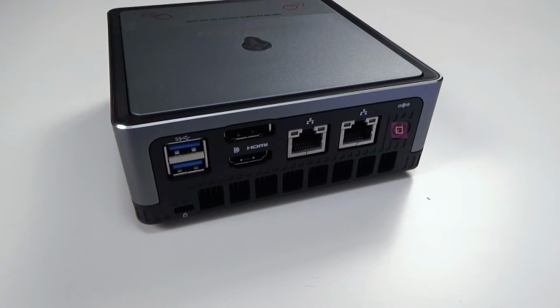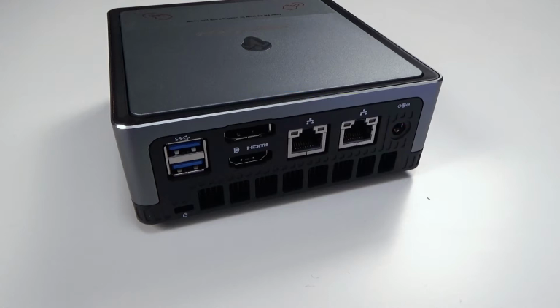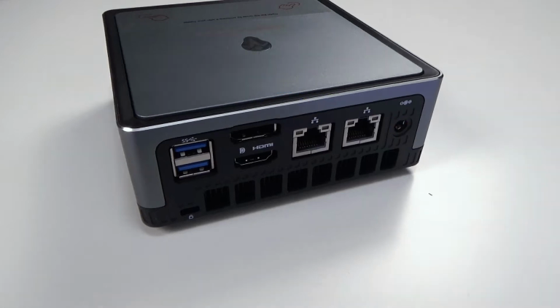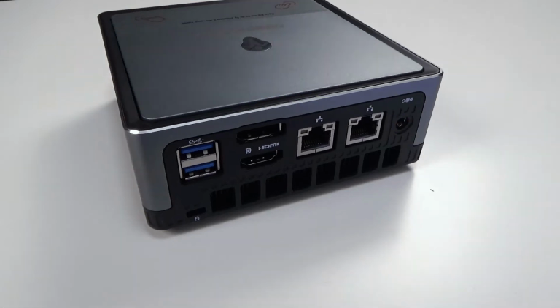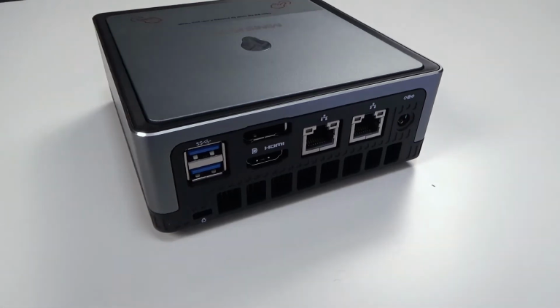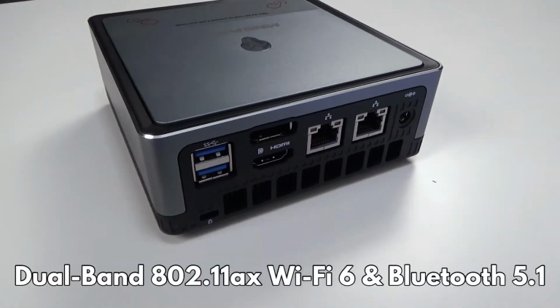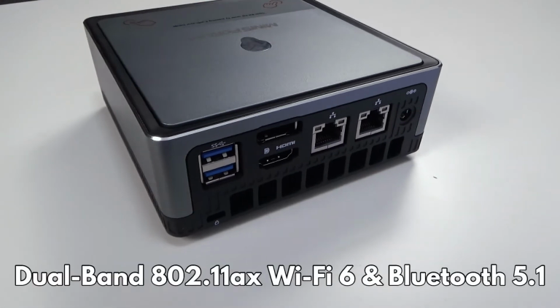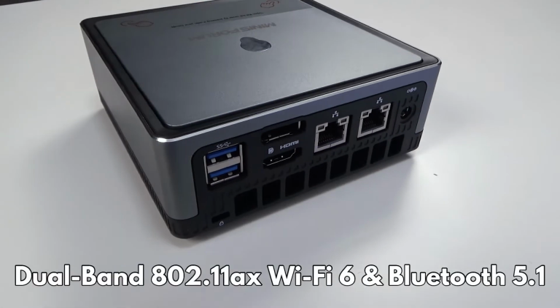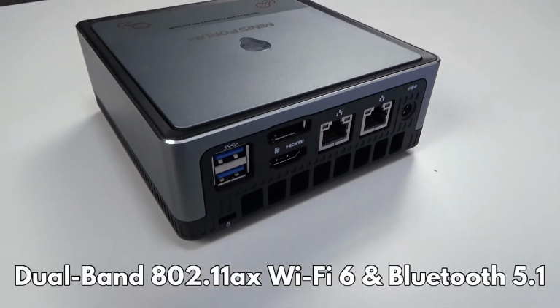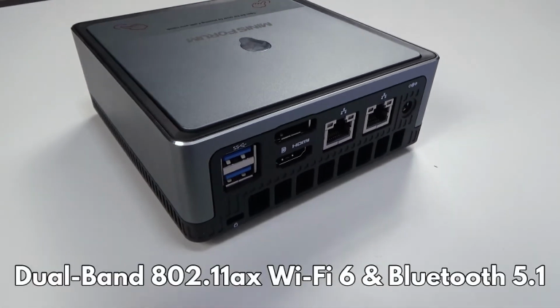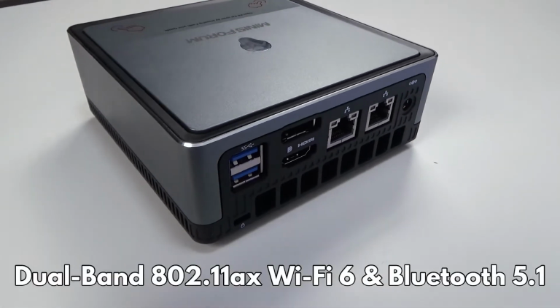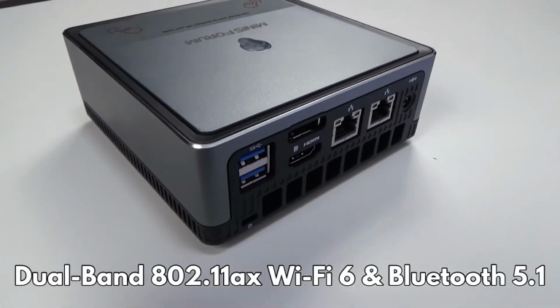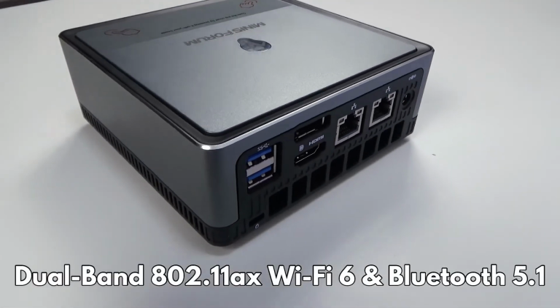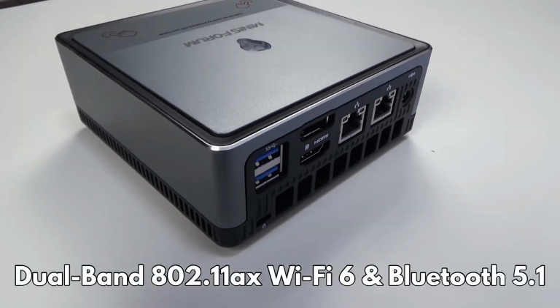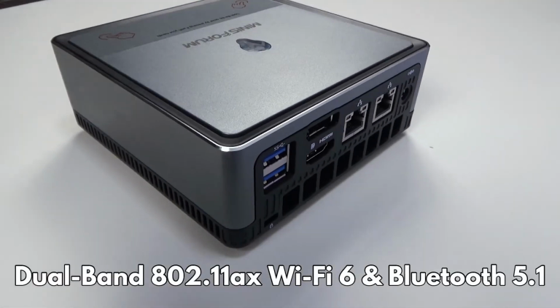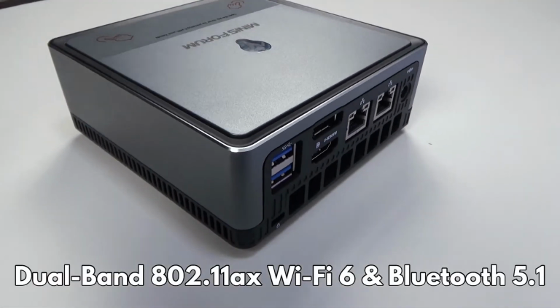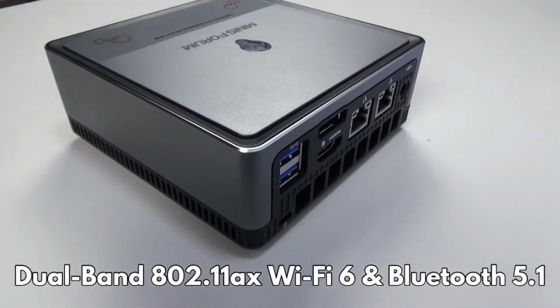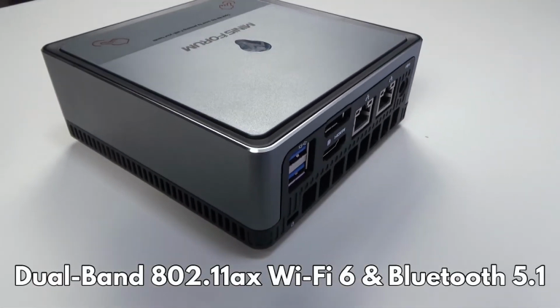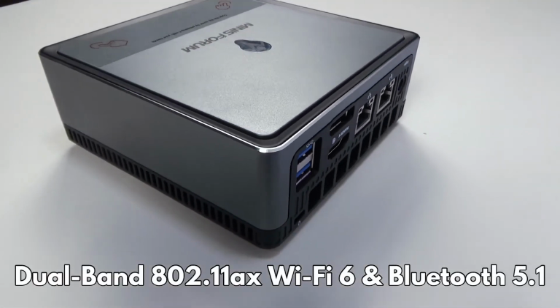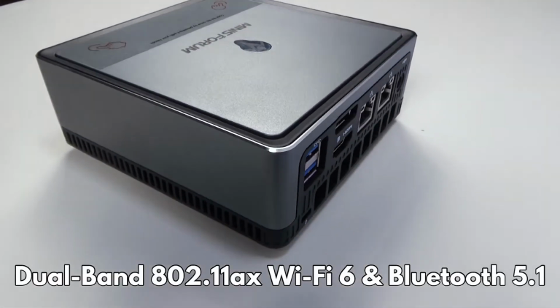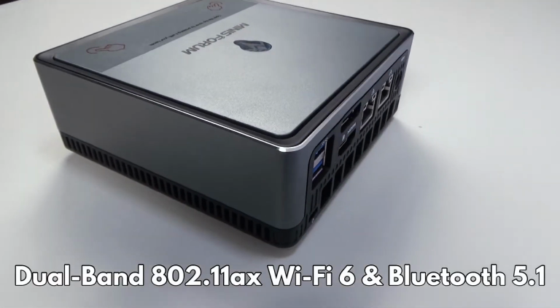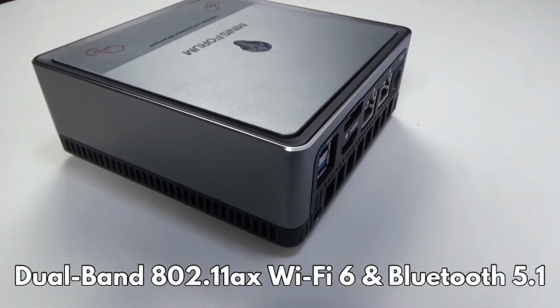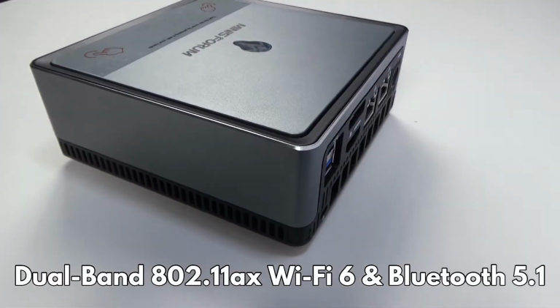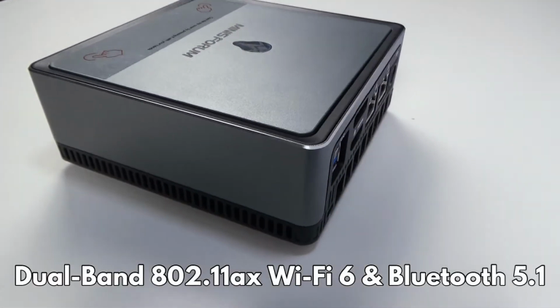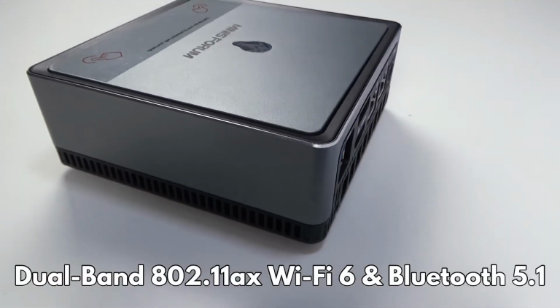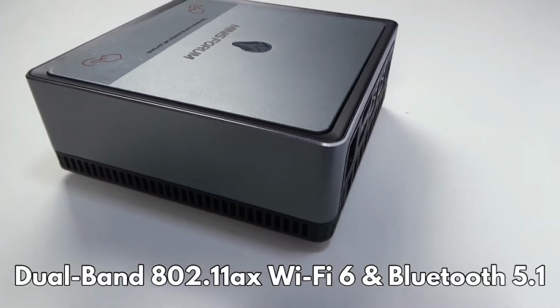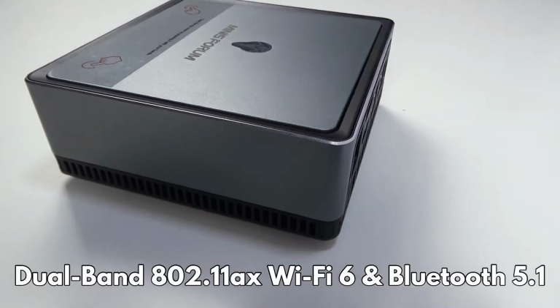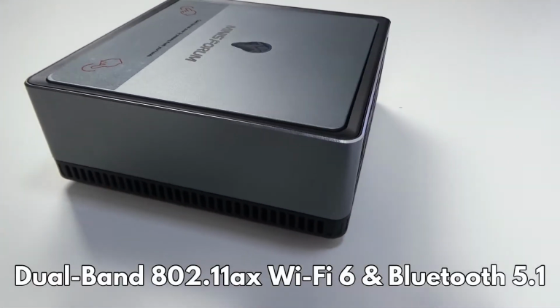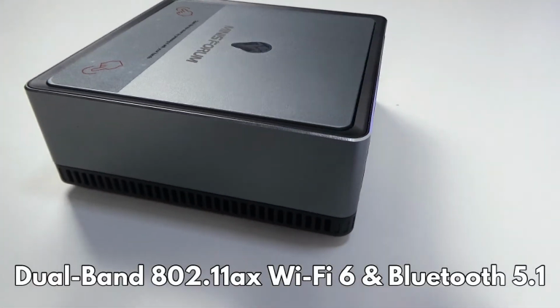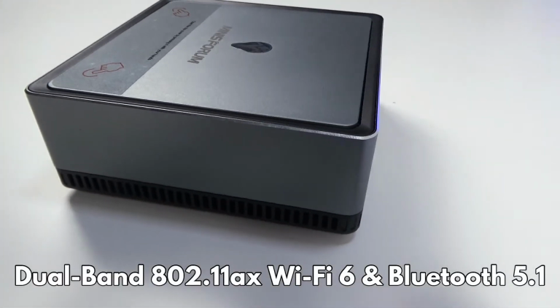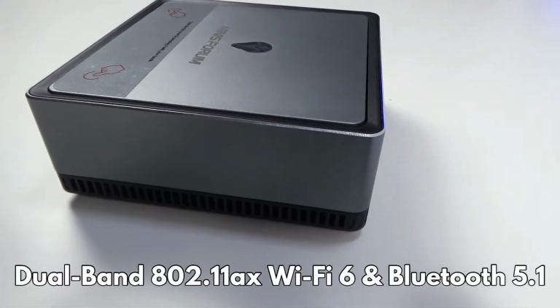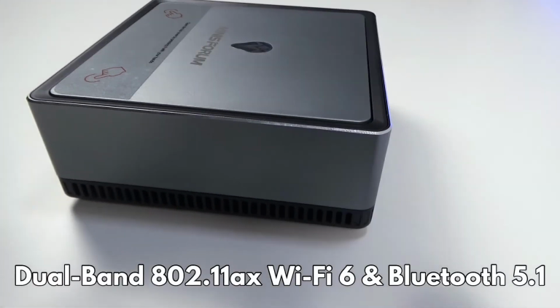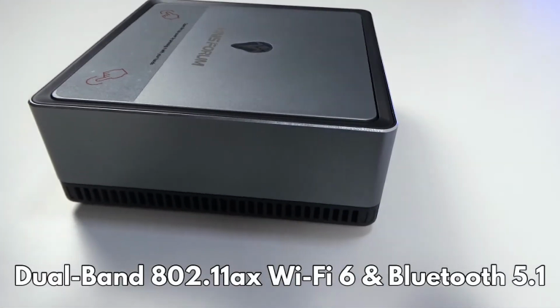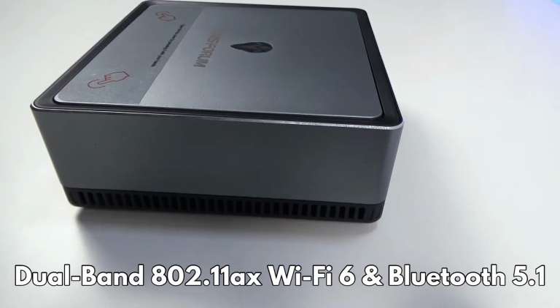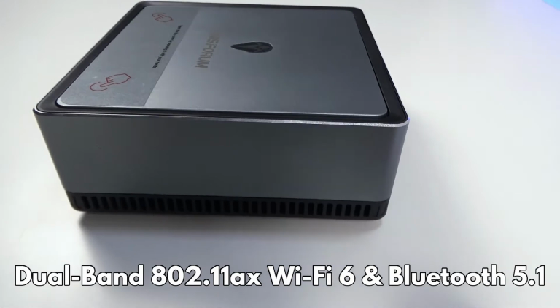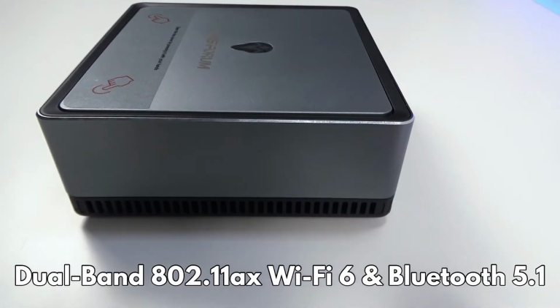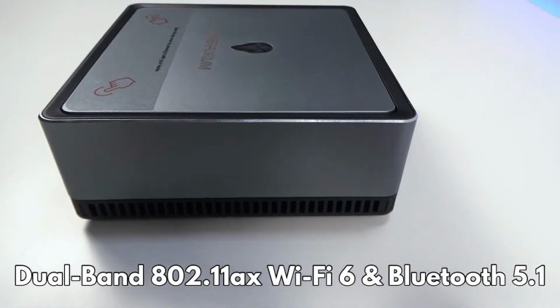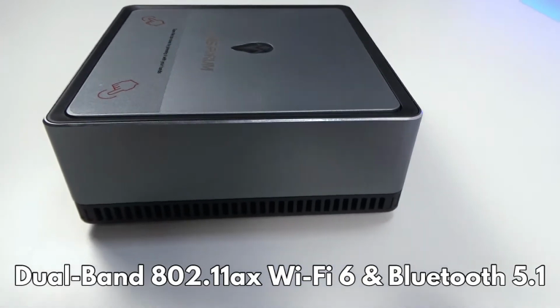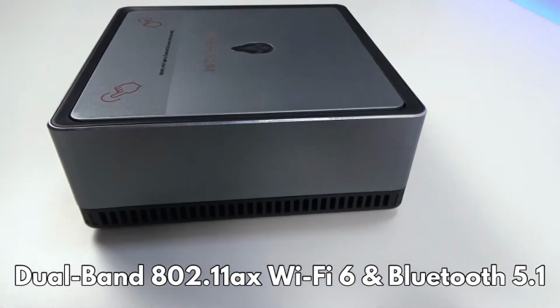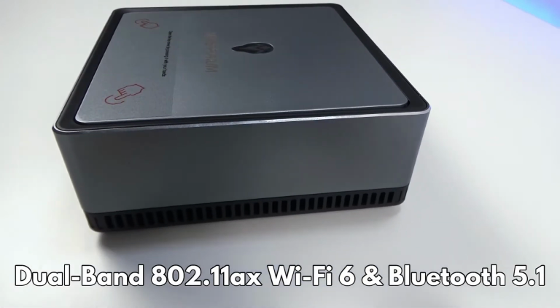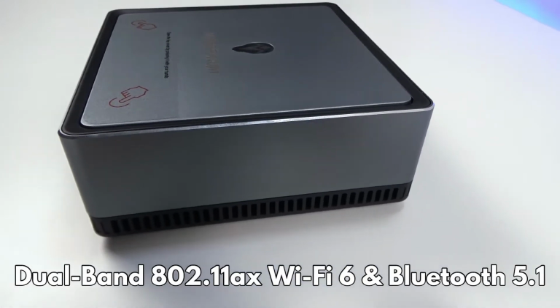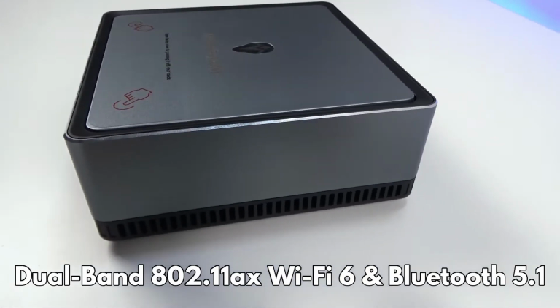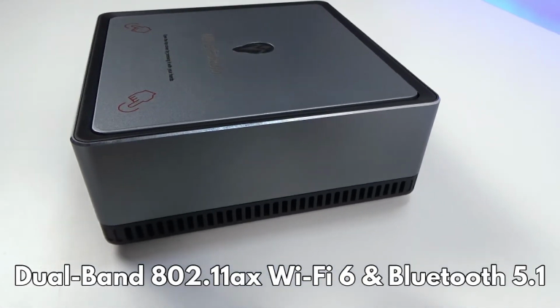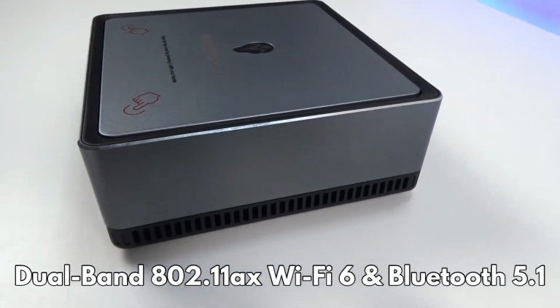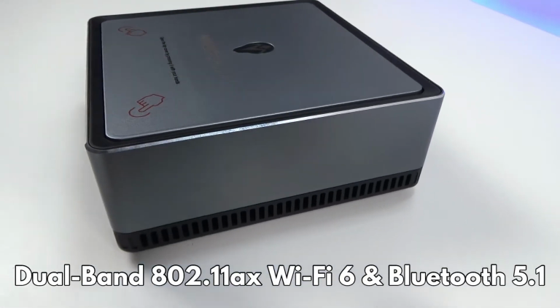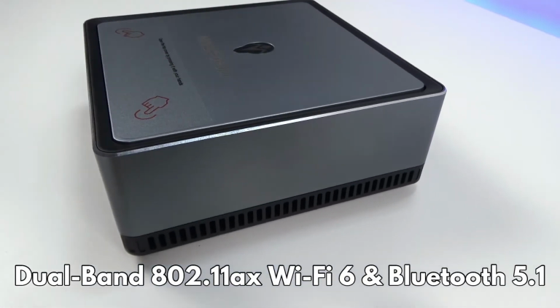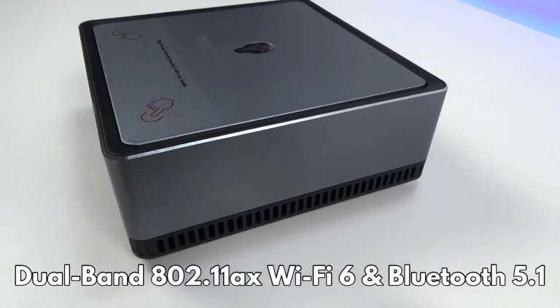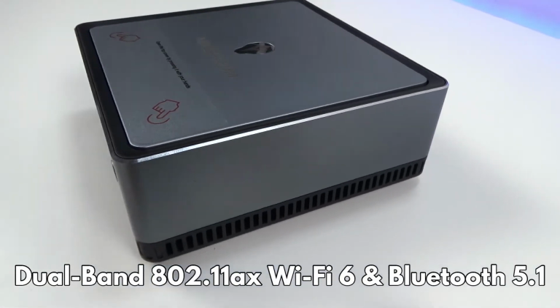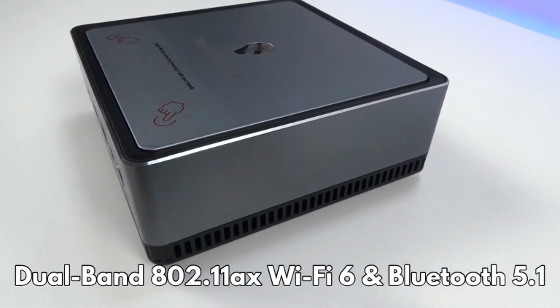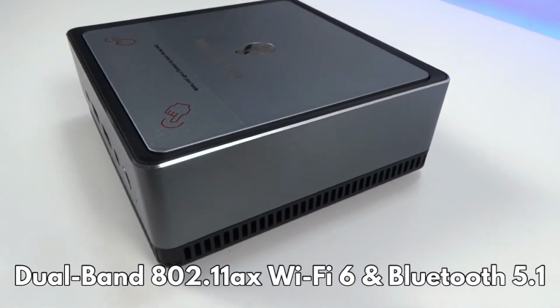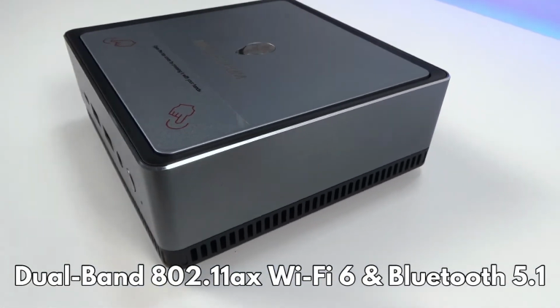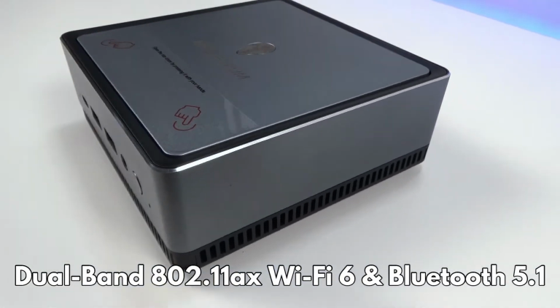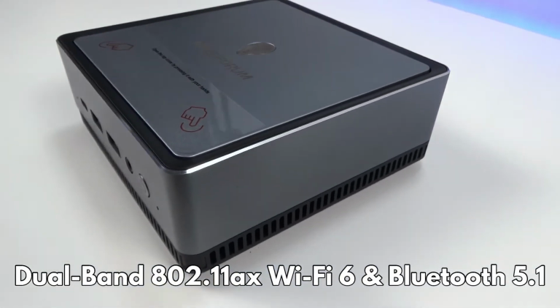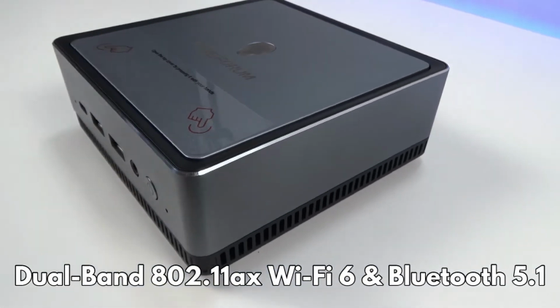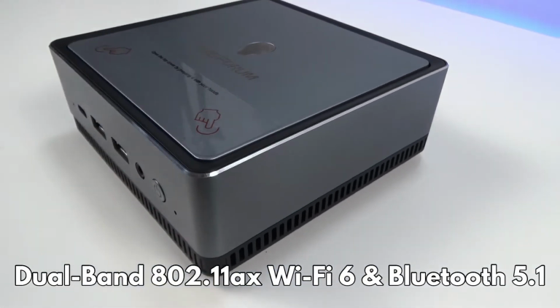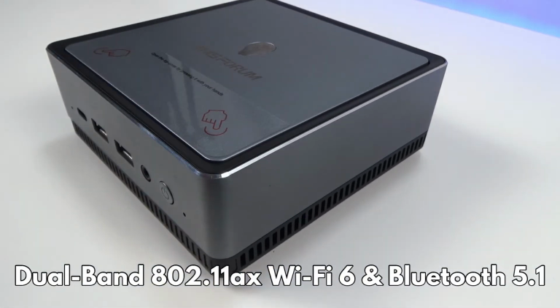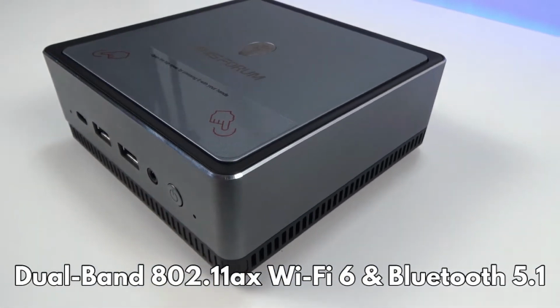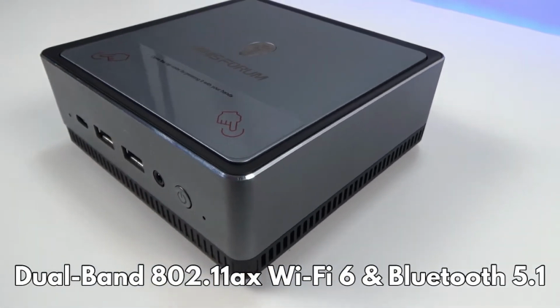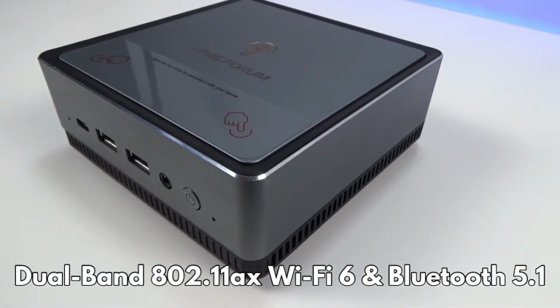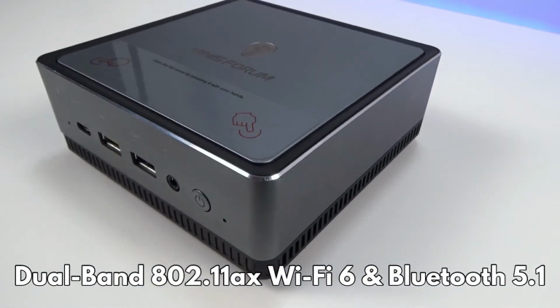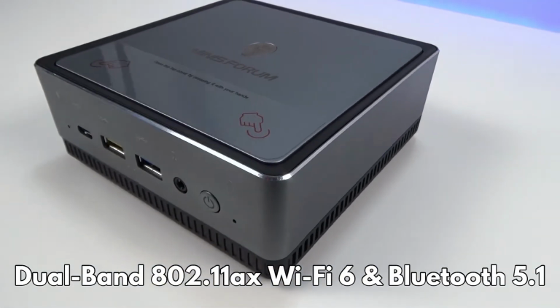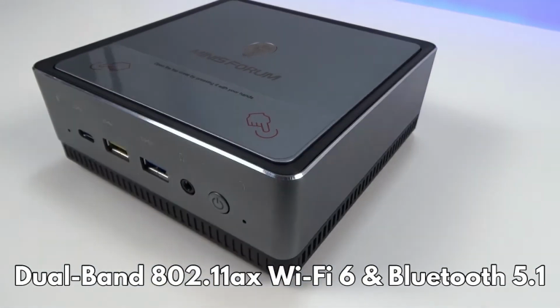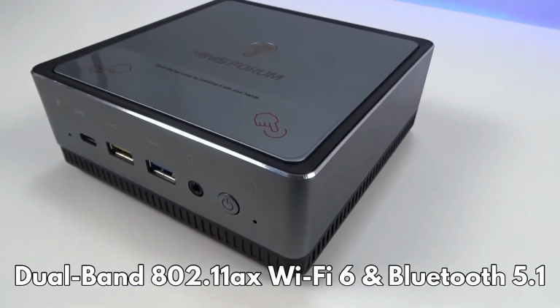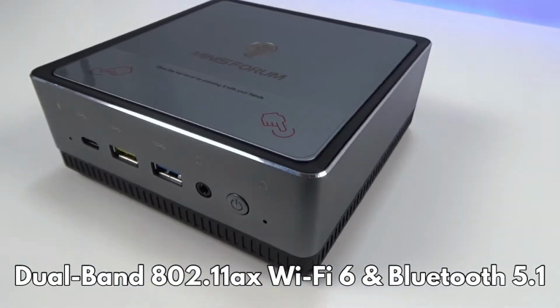For wireless connectivity, there is fast dual-band Wi-Fi 6 and Bluetooth 5.1.